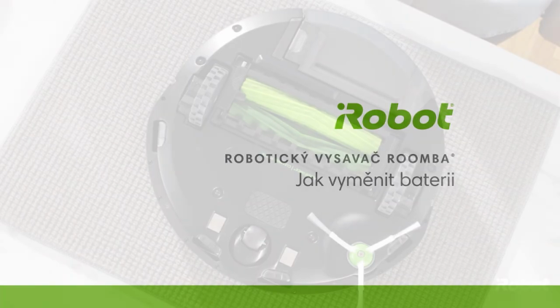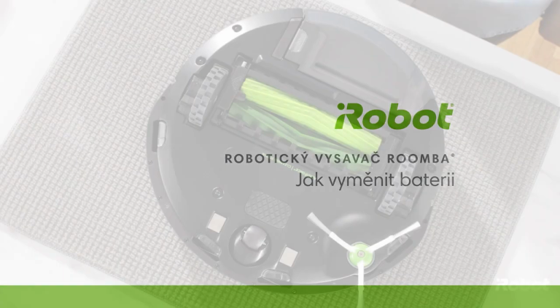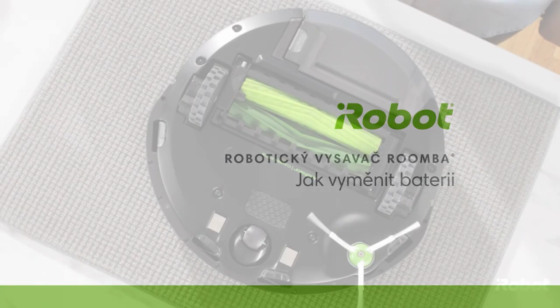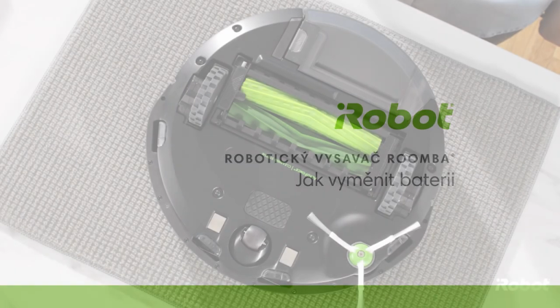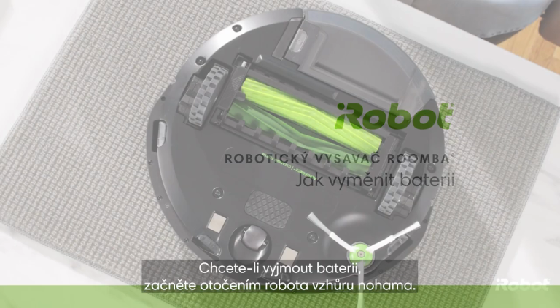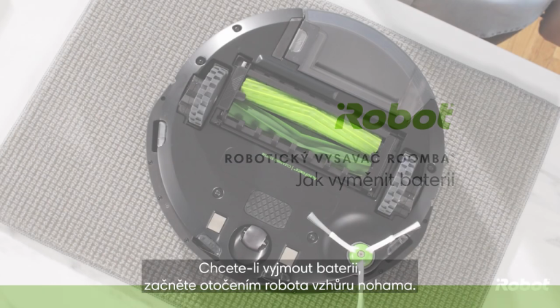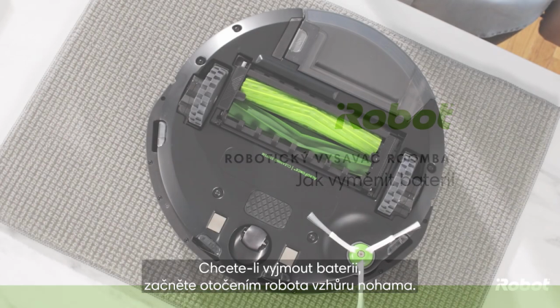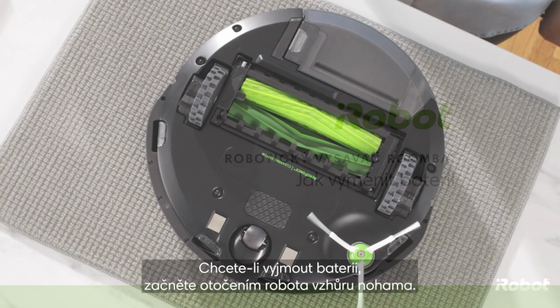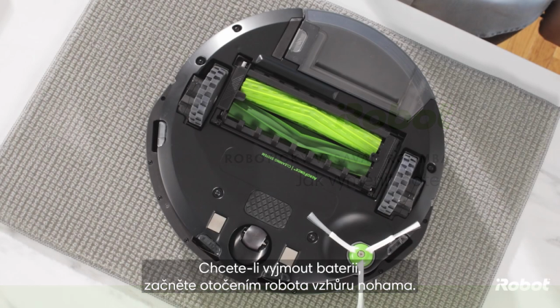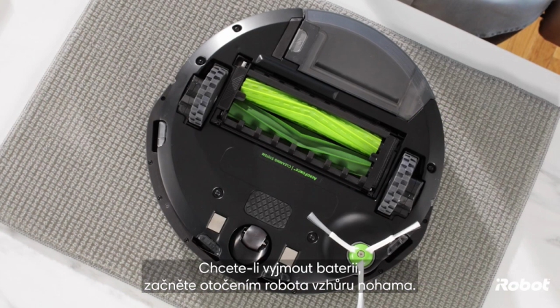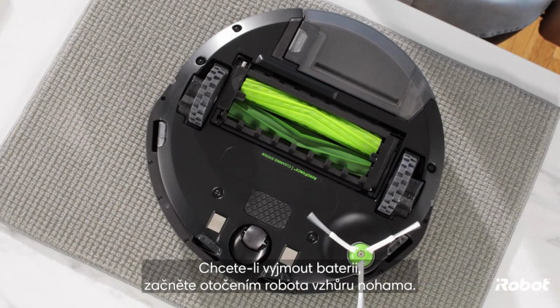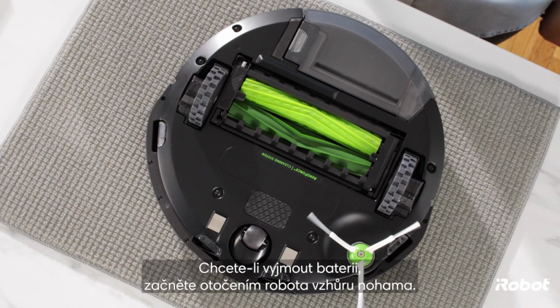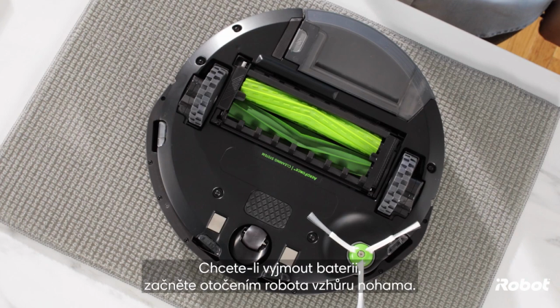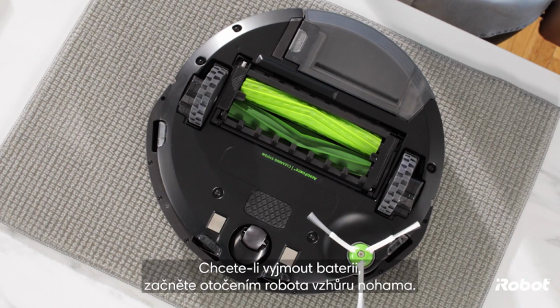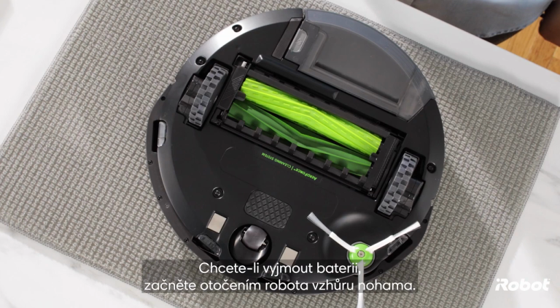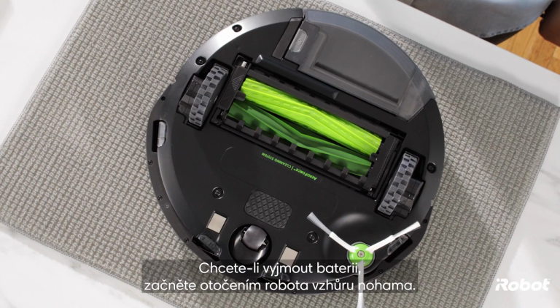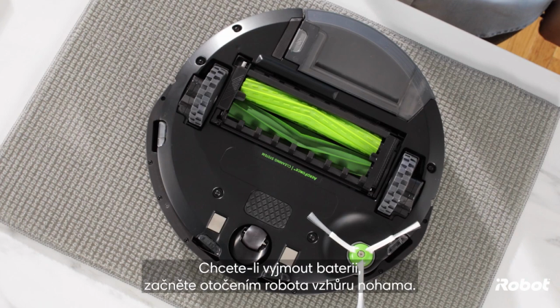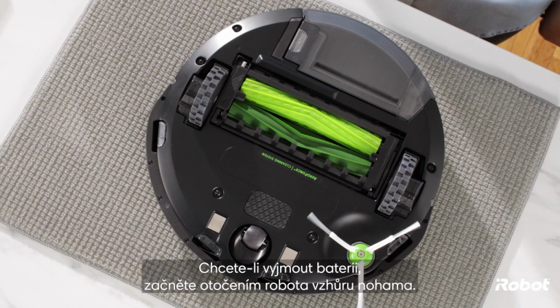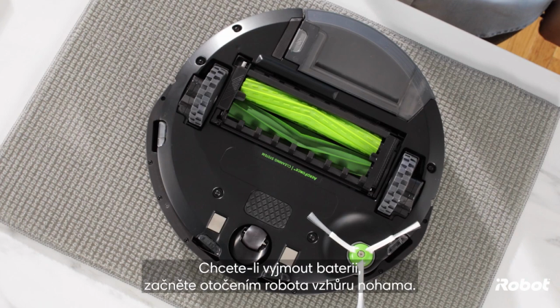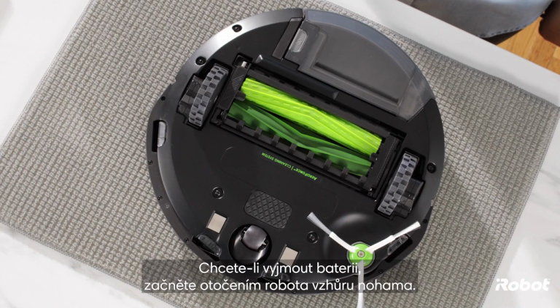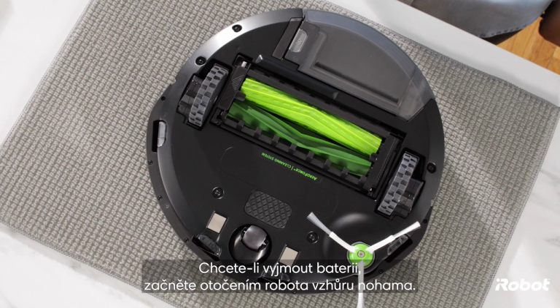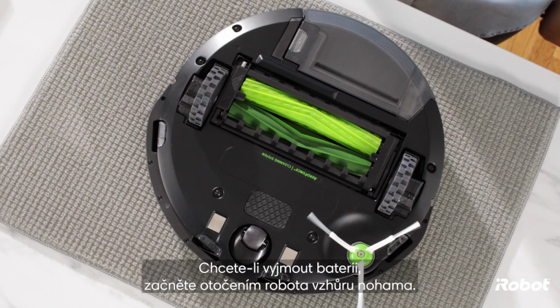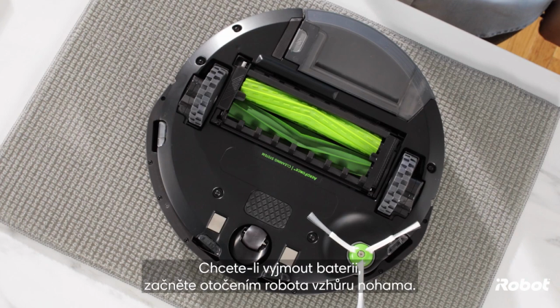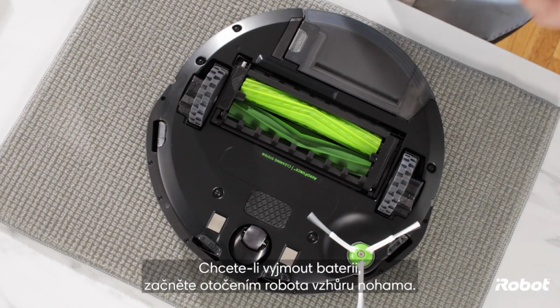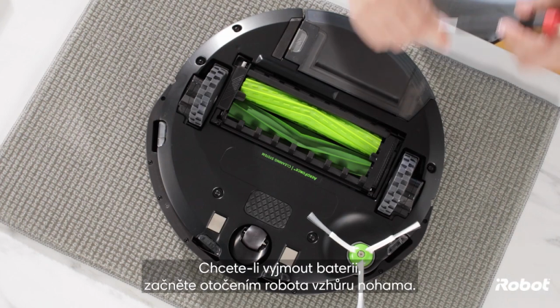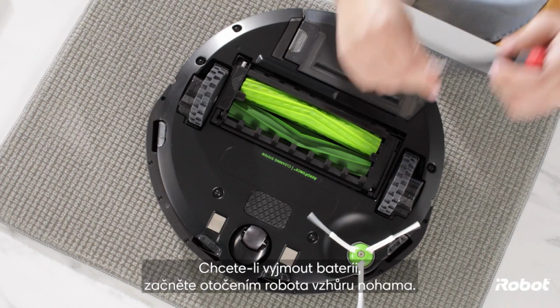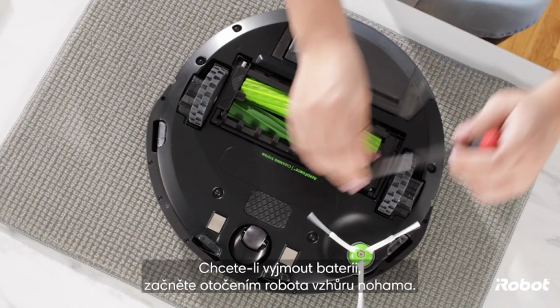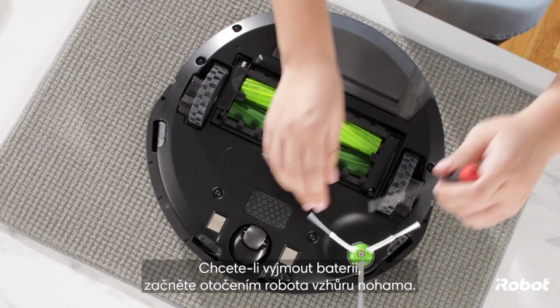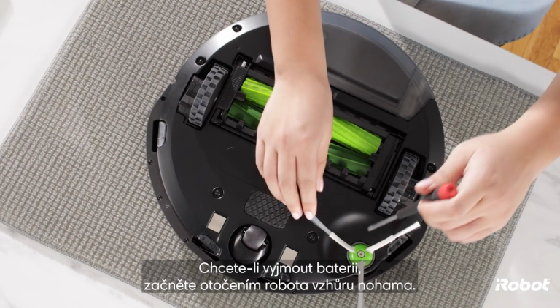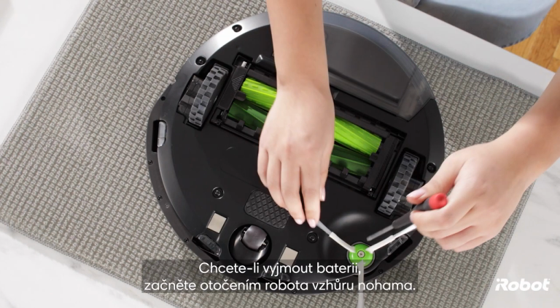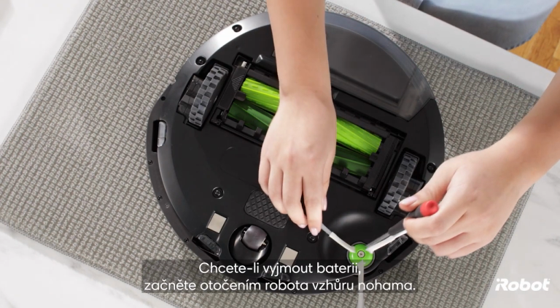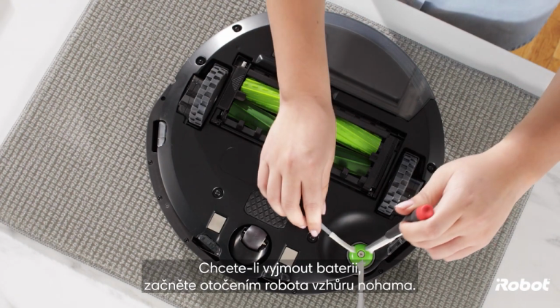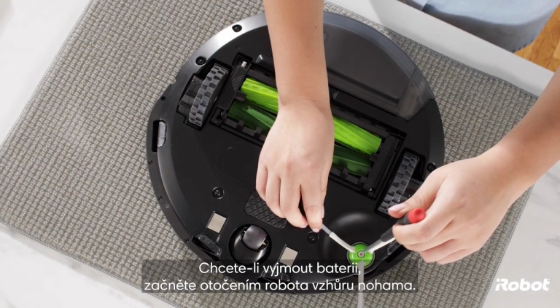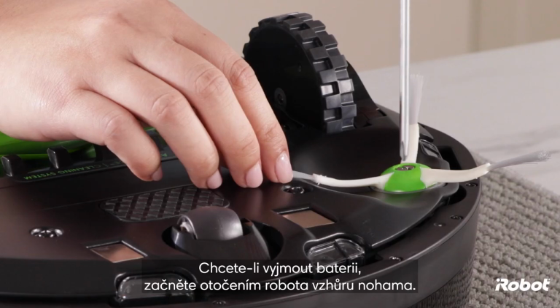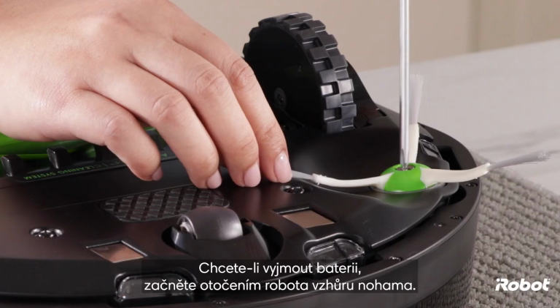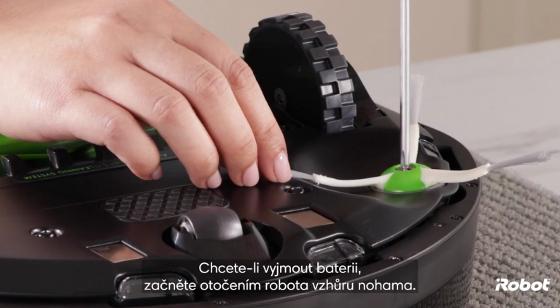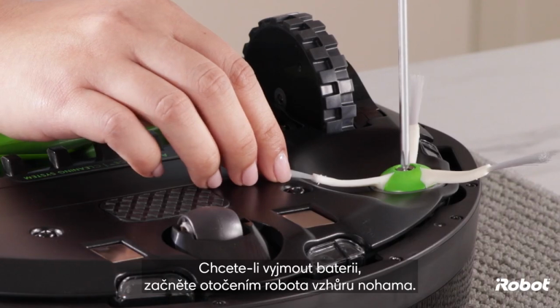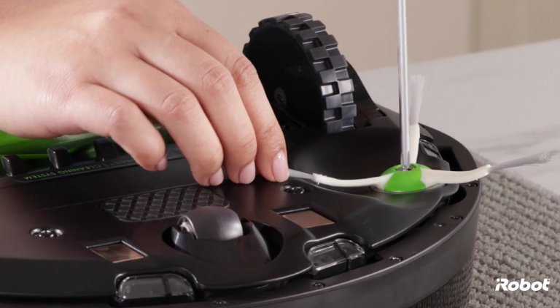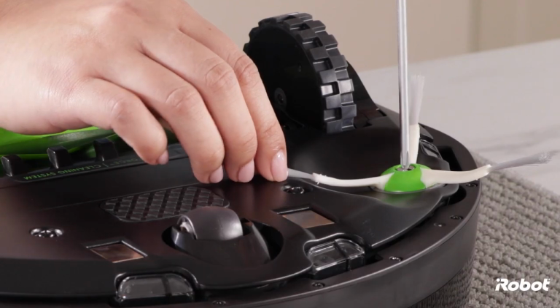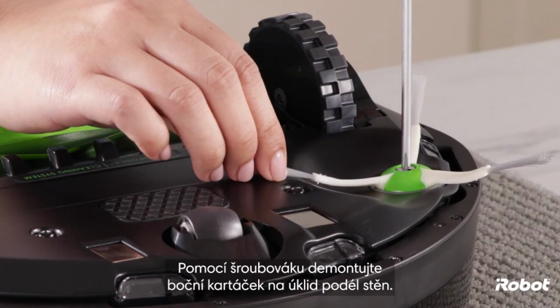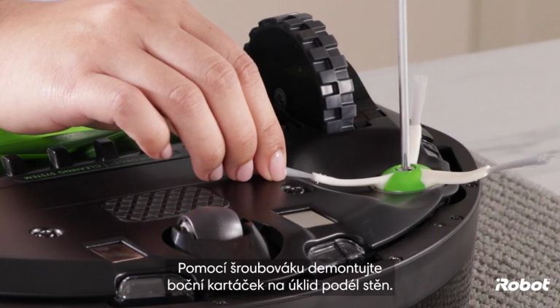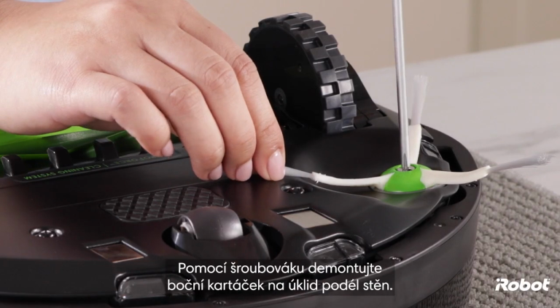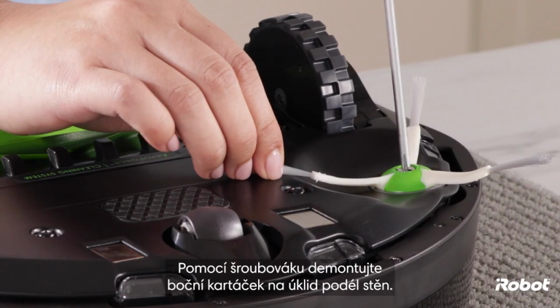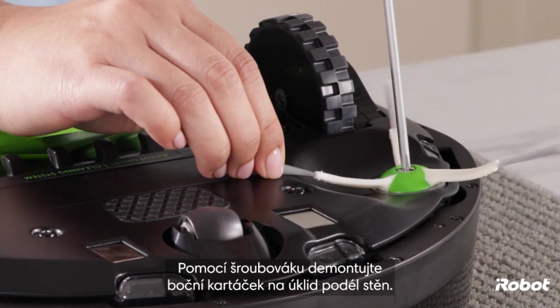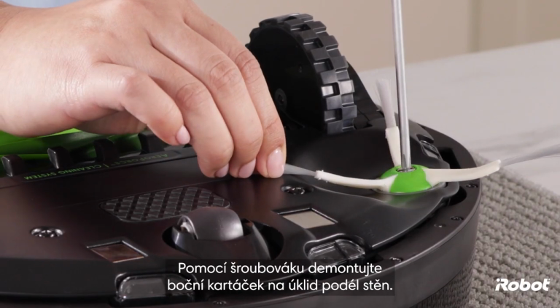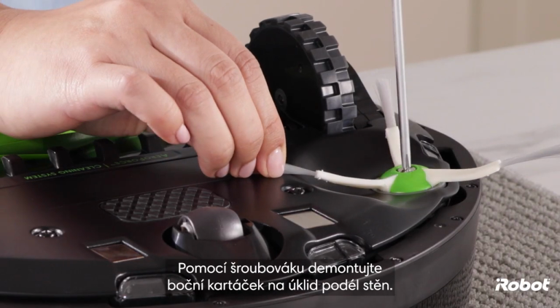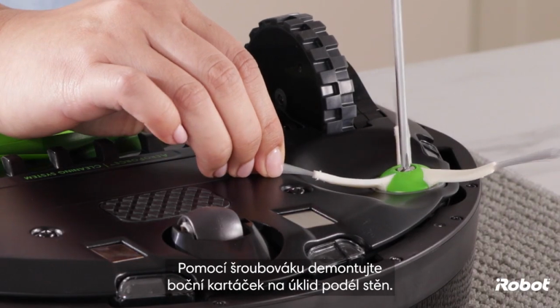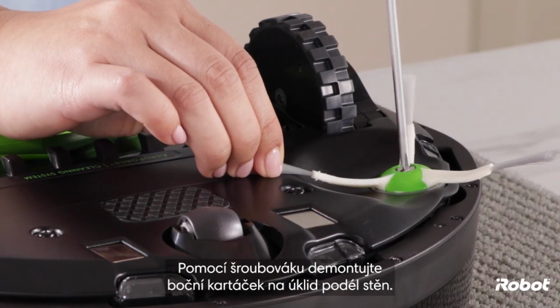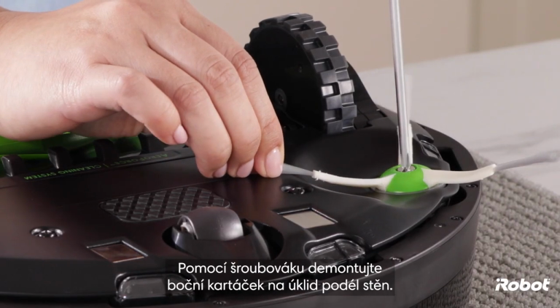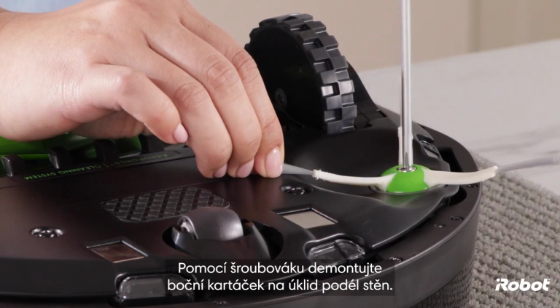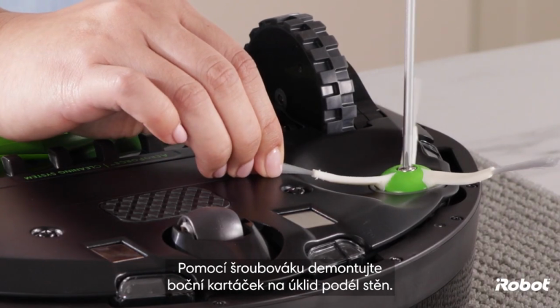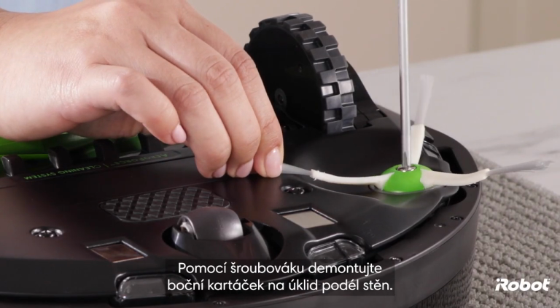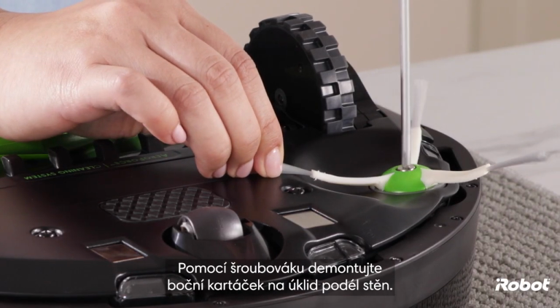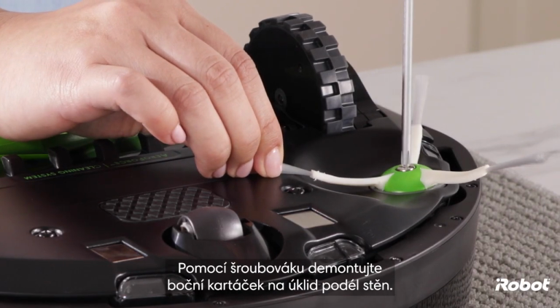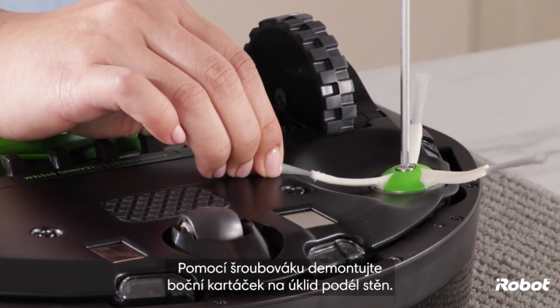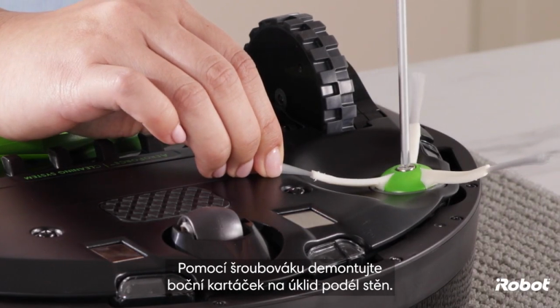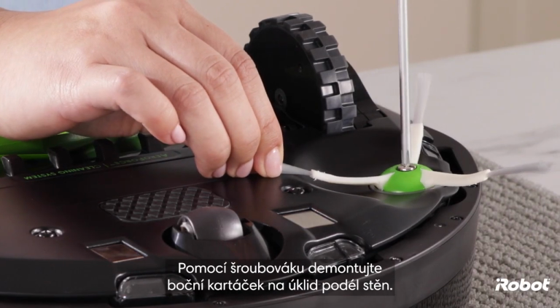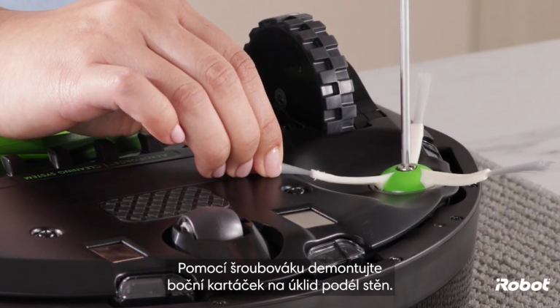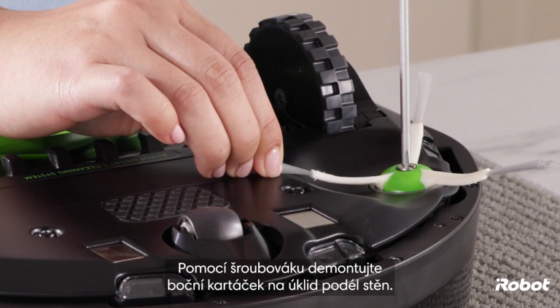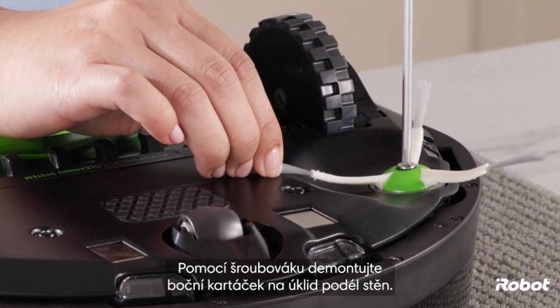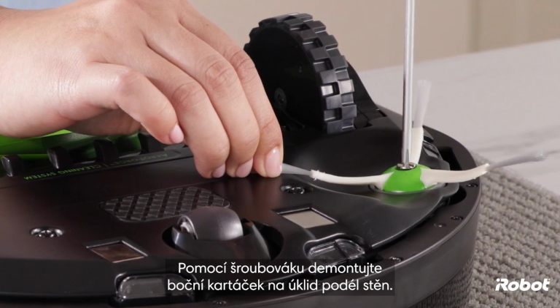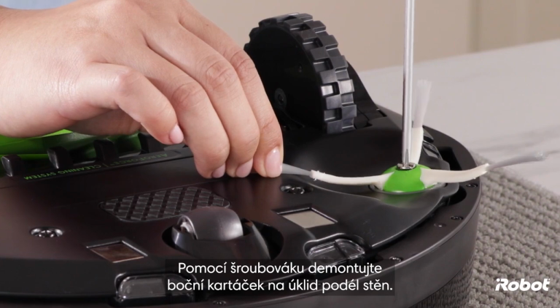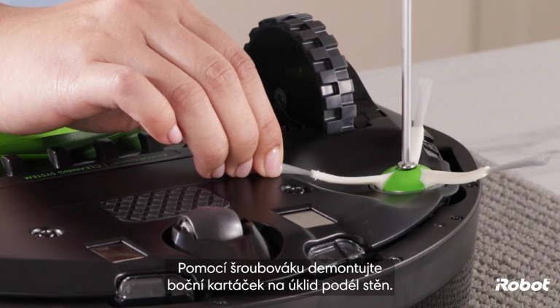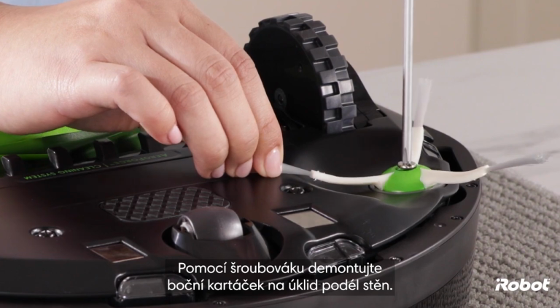To remove the battery, start by turning the robot upside down. Use a screwdriver to remove the edge sweeping brush.